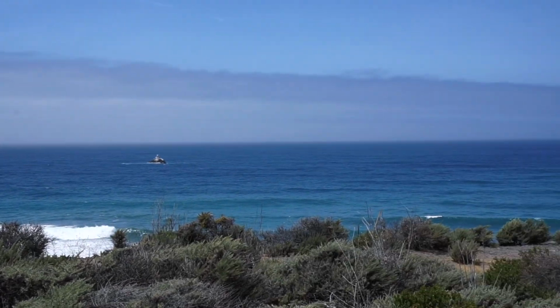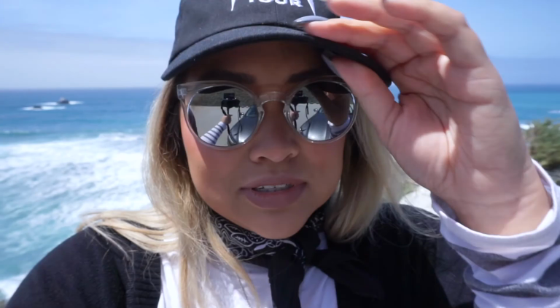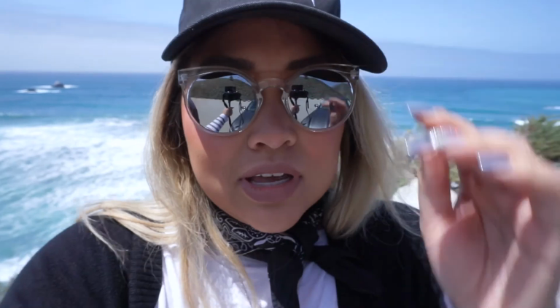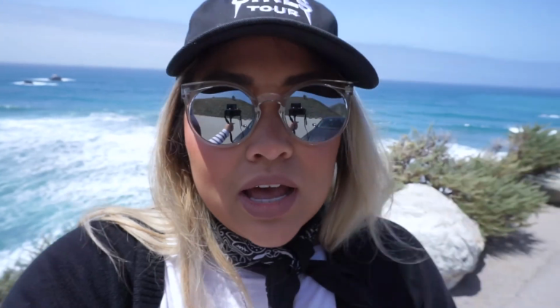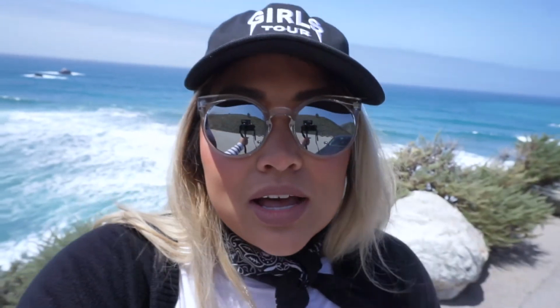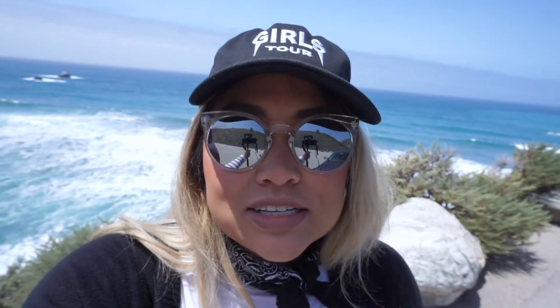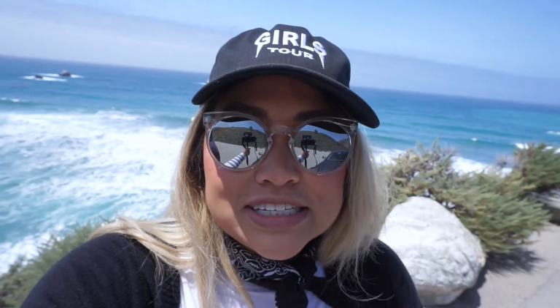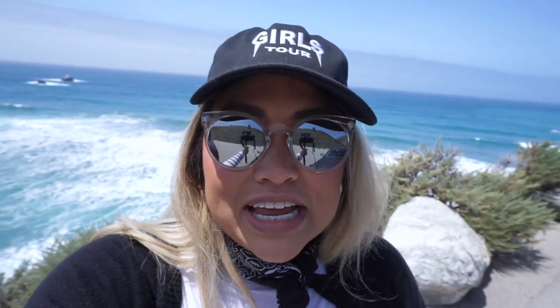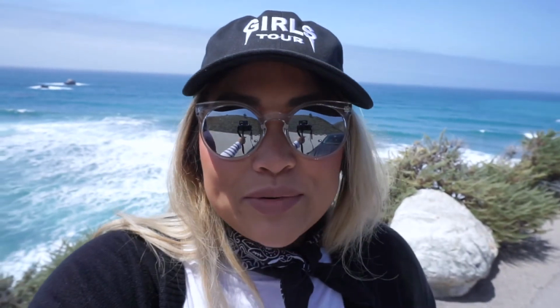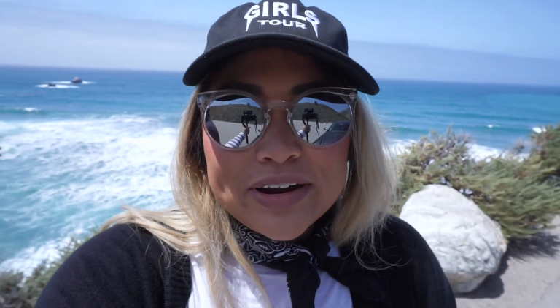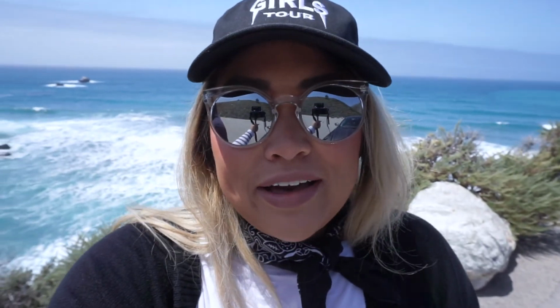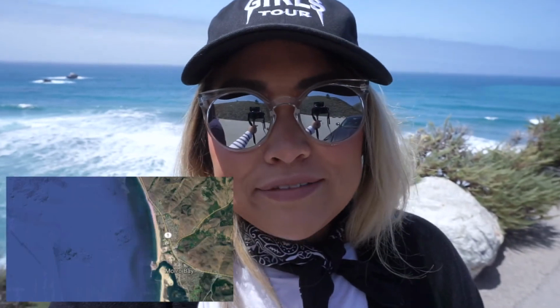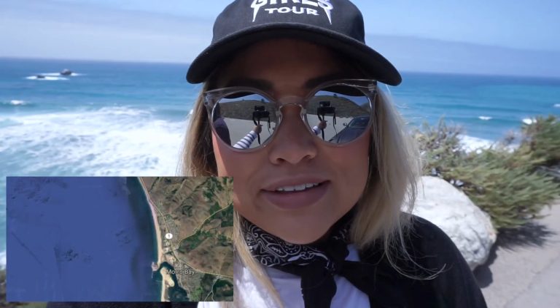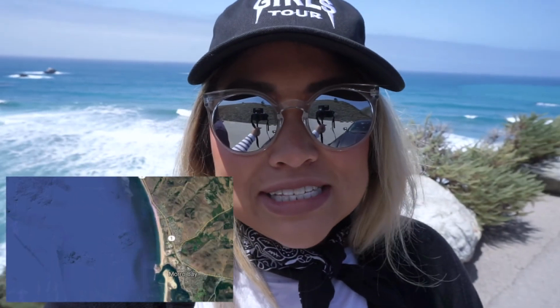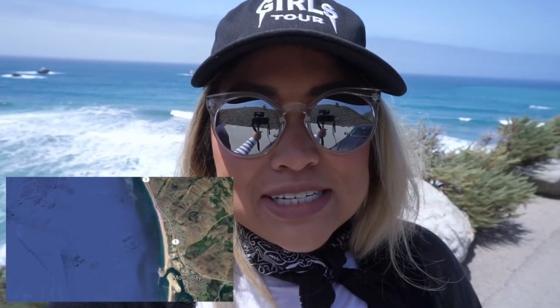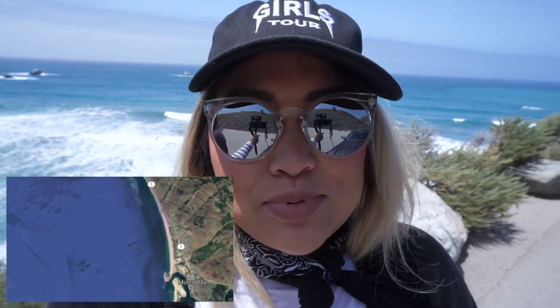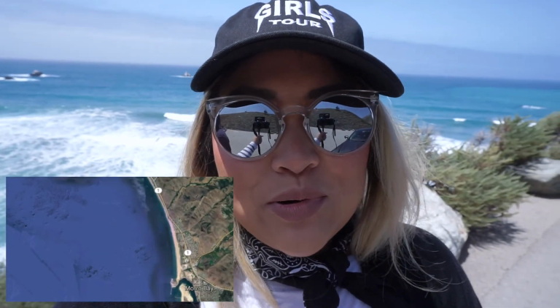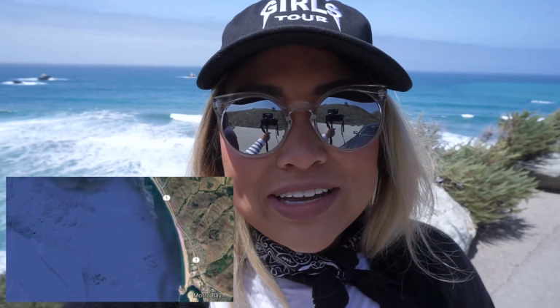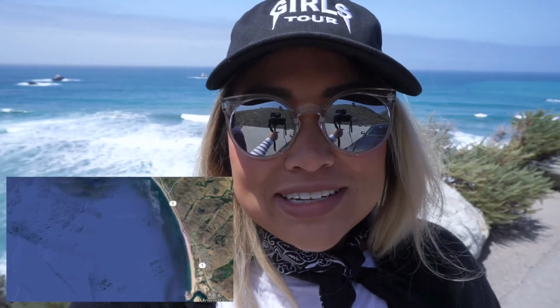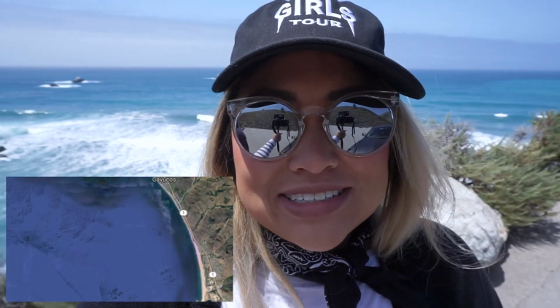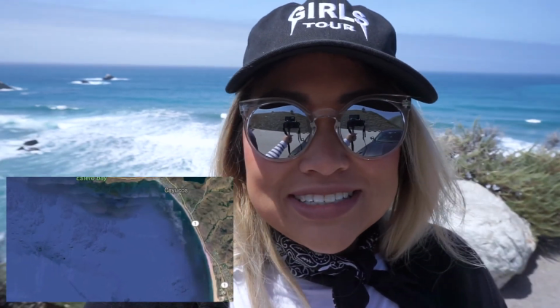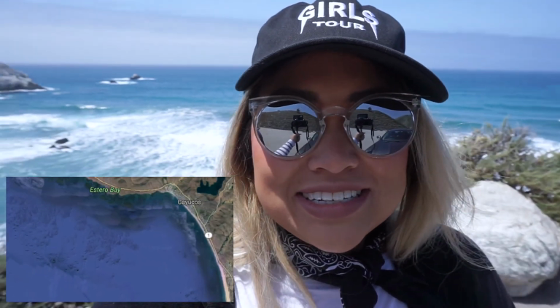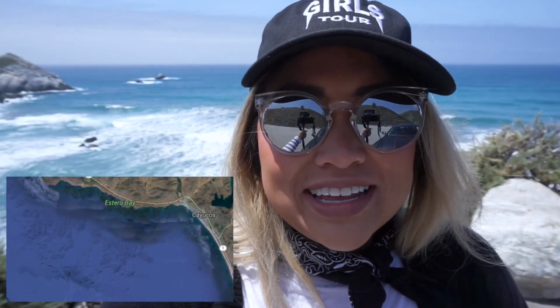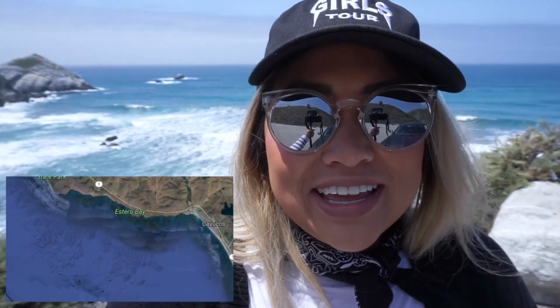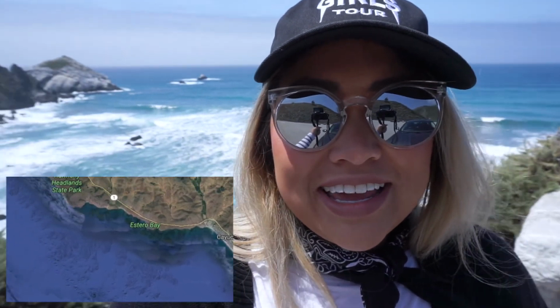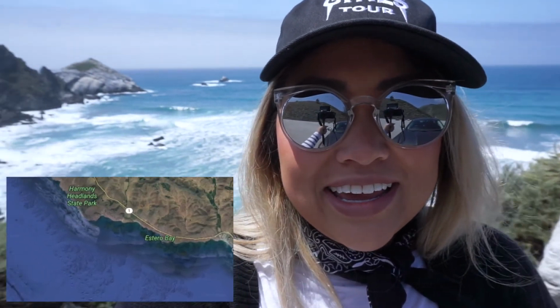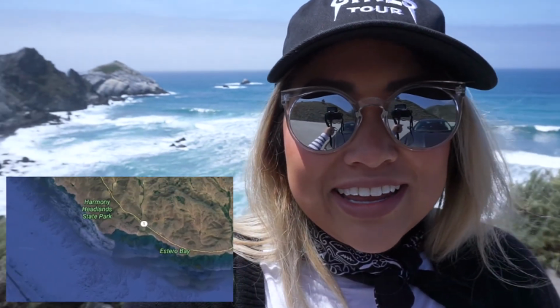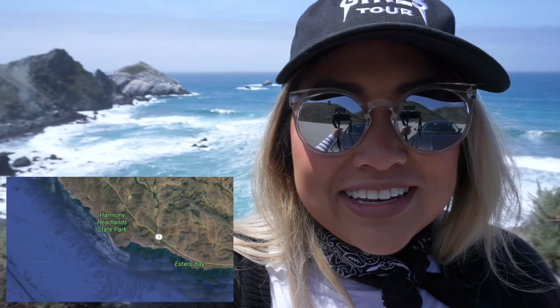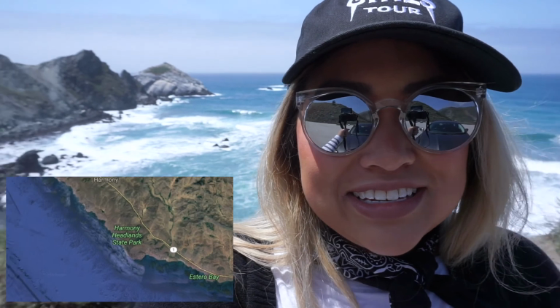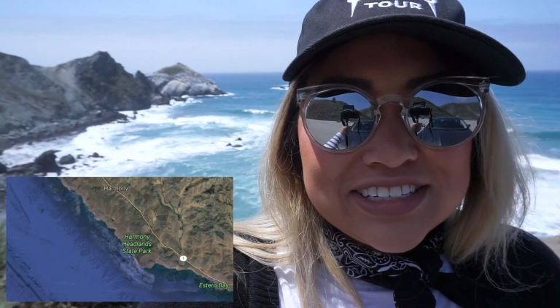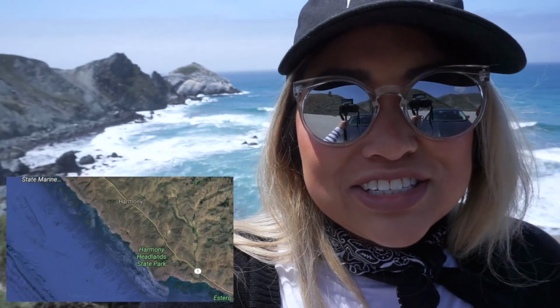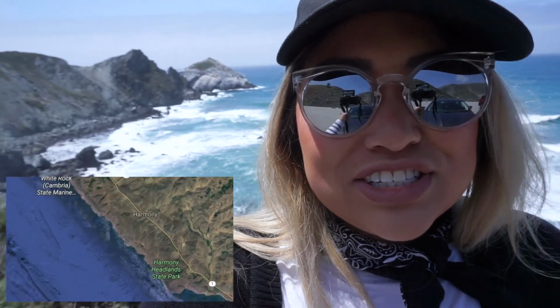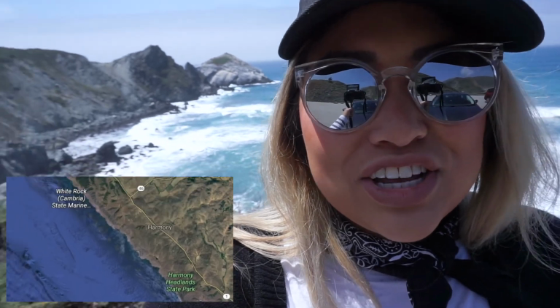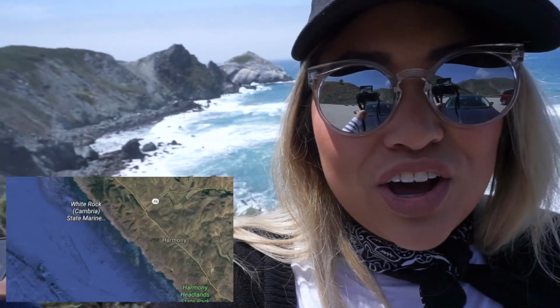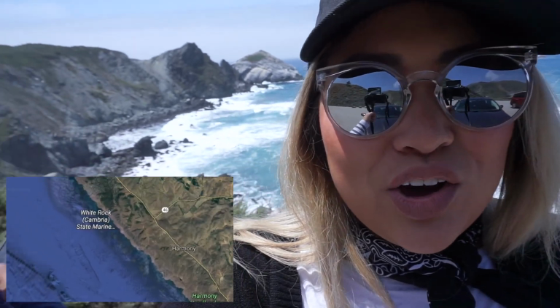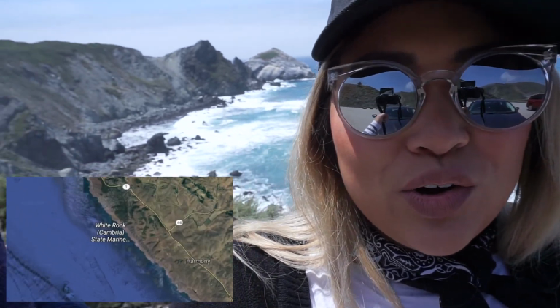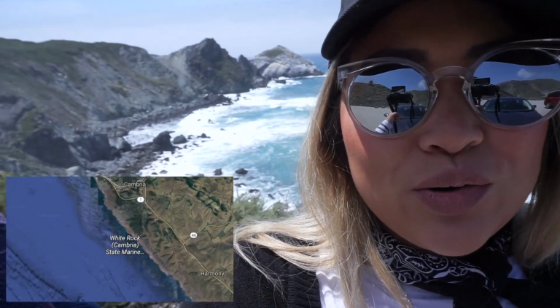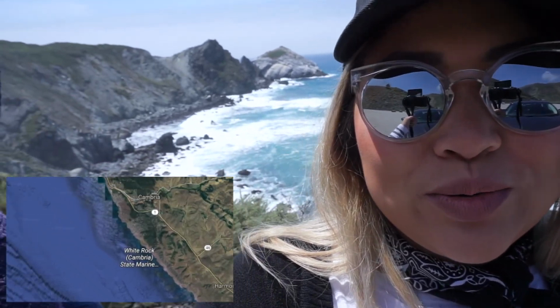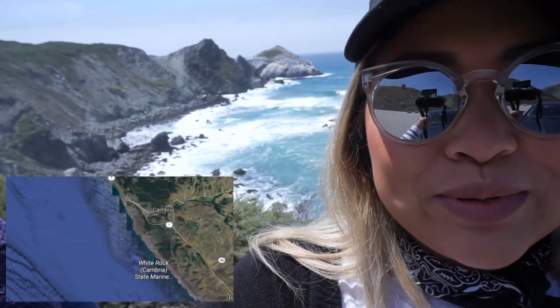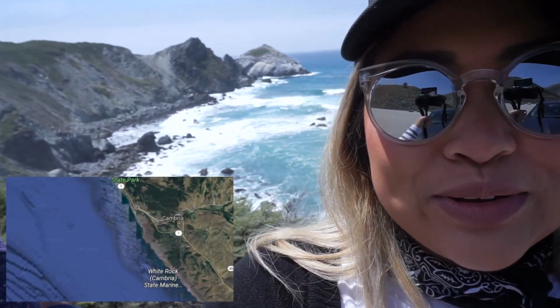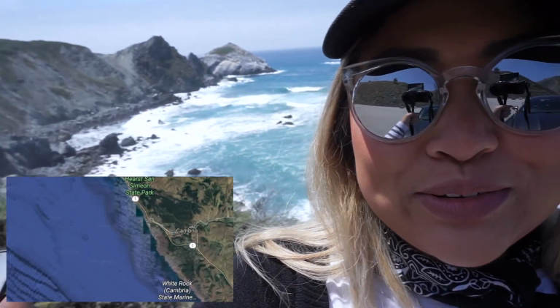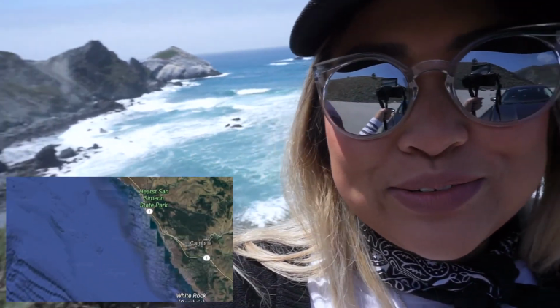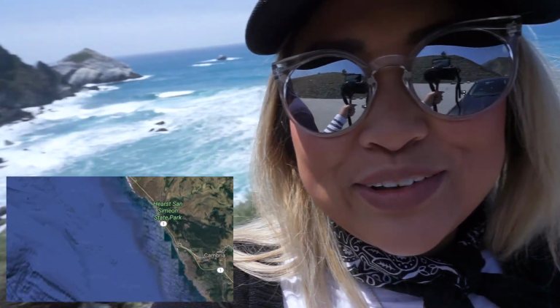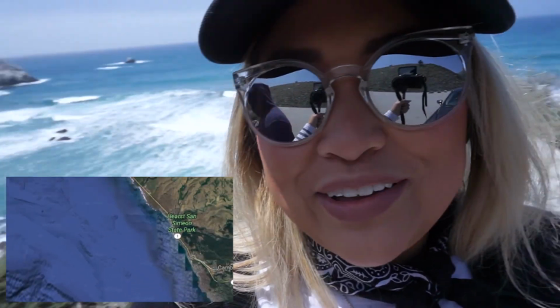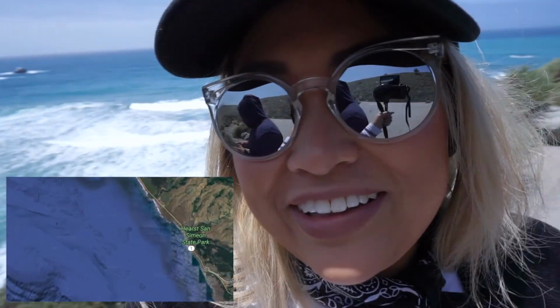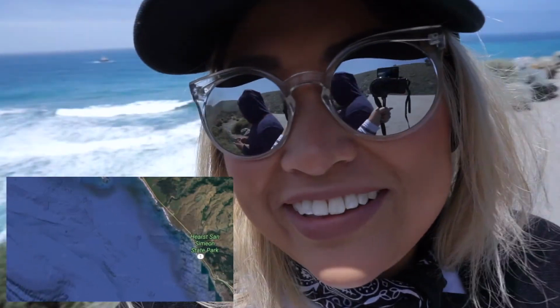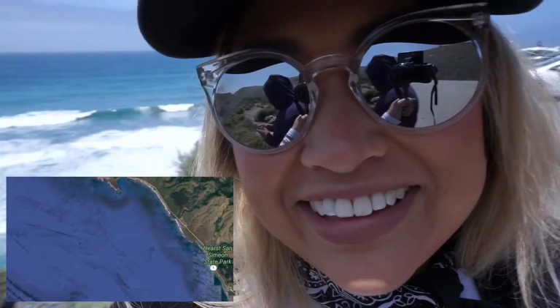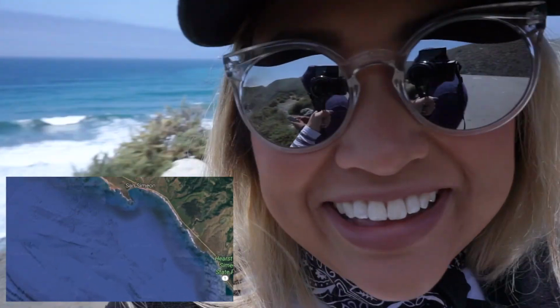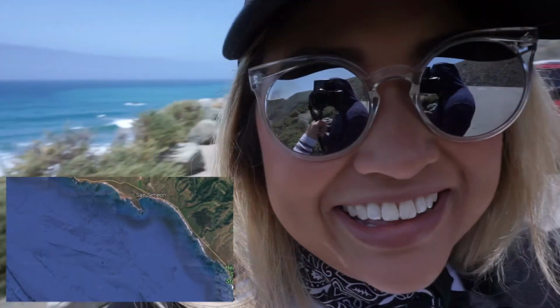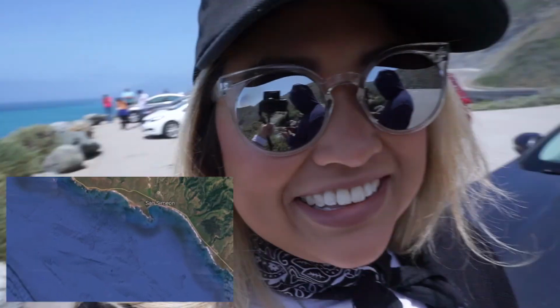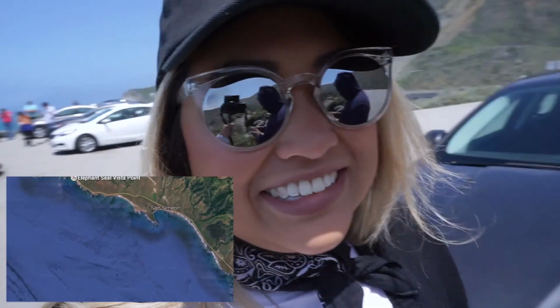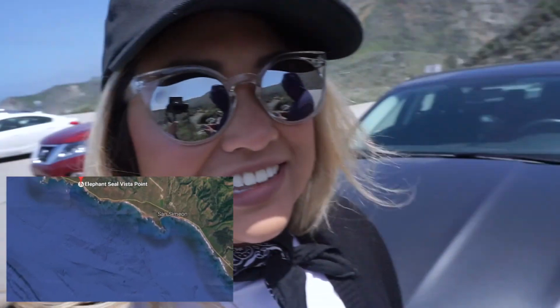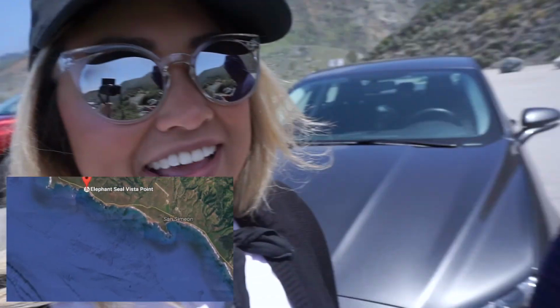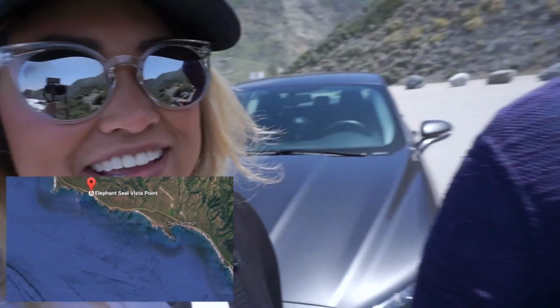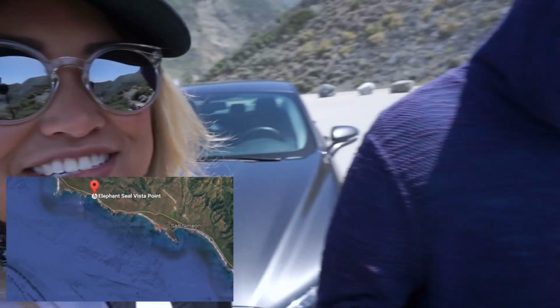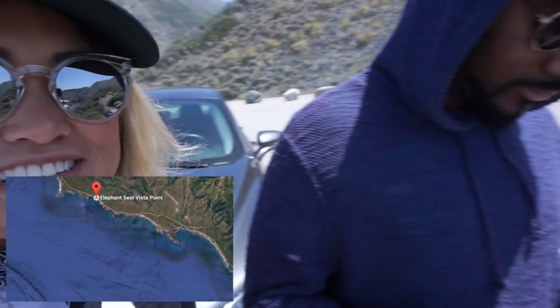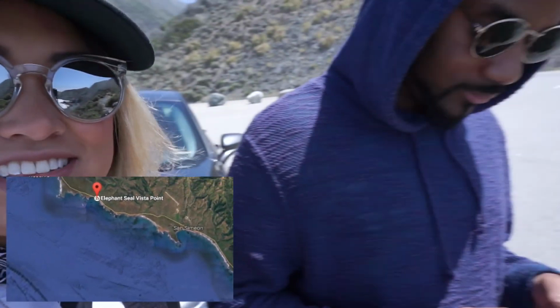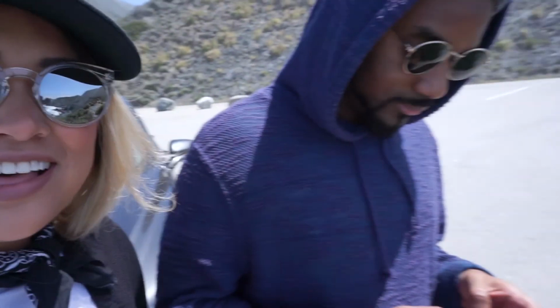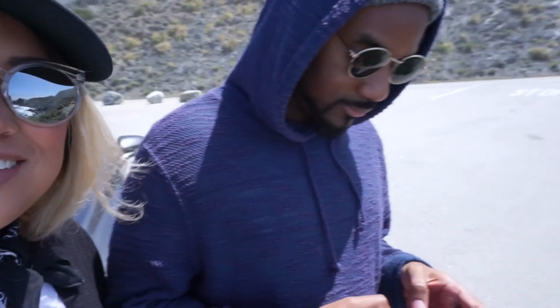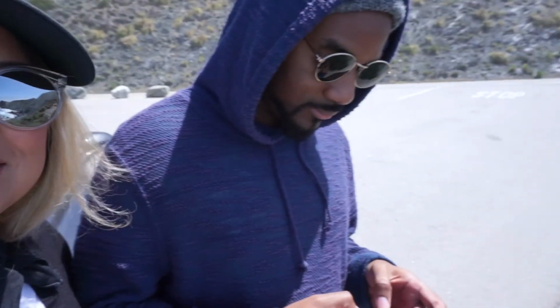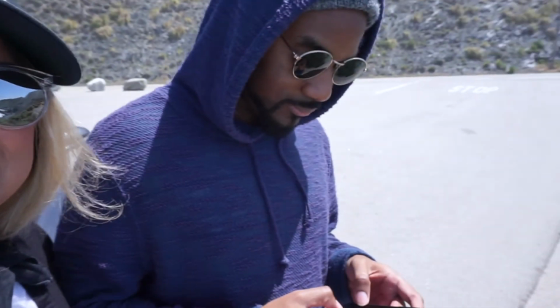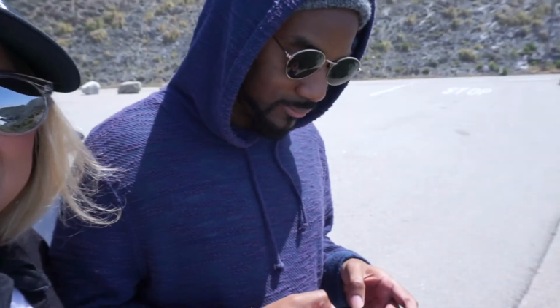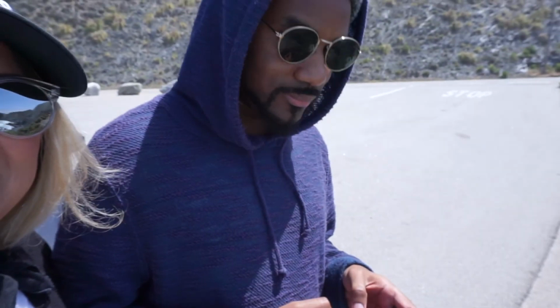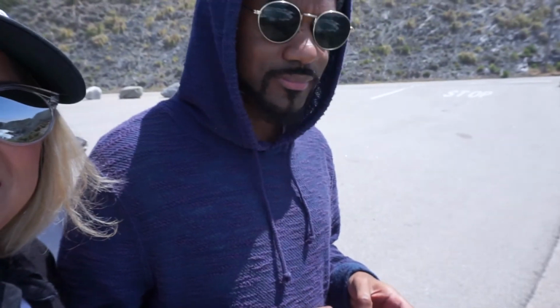So now we're at Vista Point and it is so beautiful. AJ loves it.